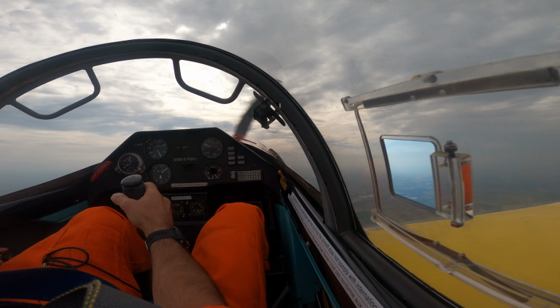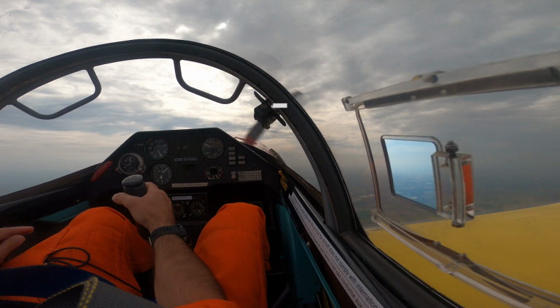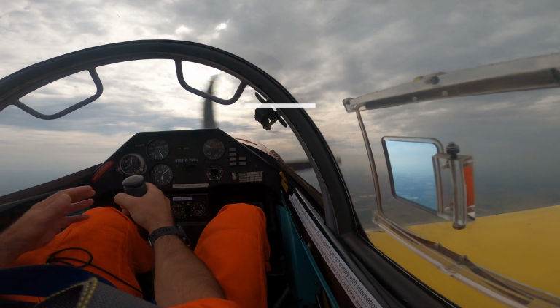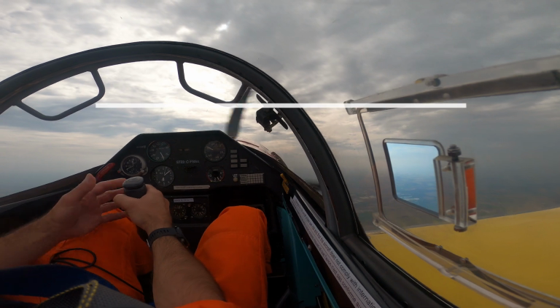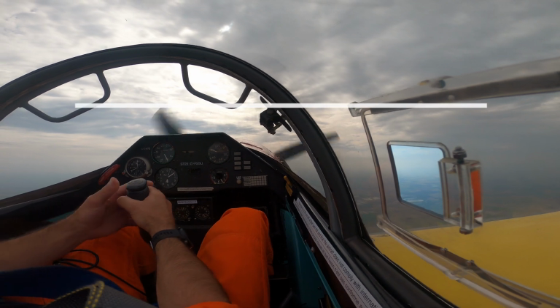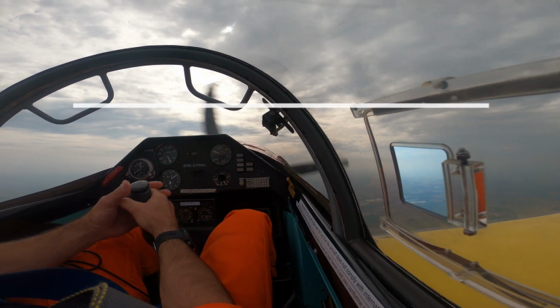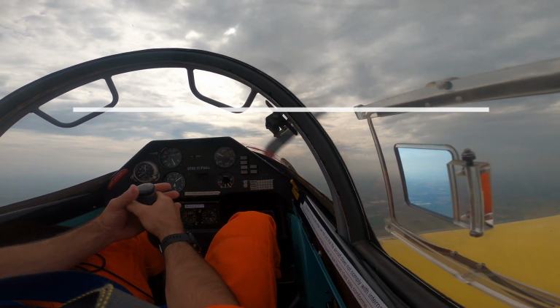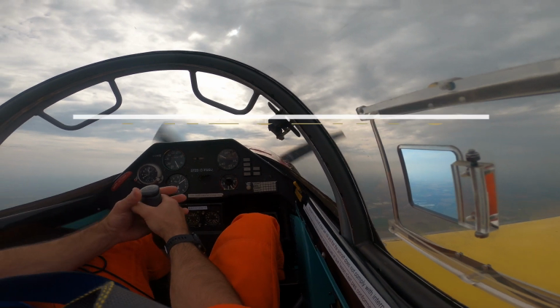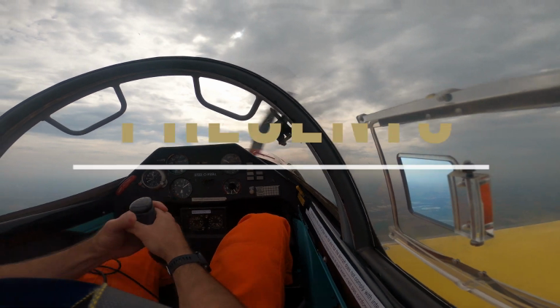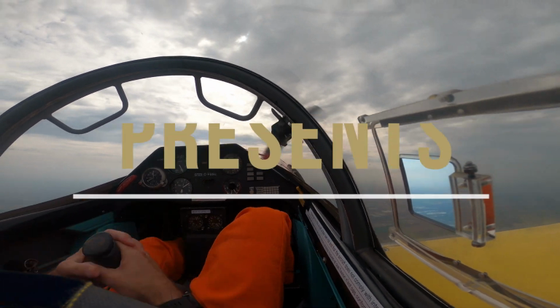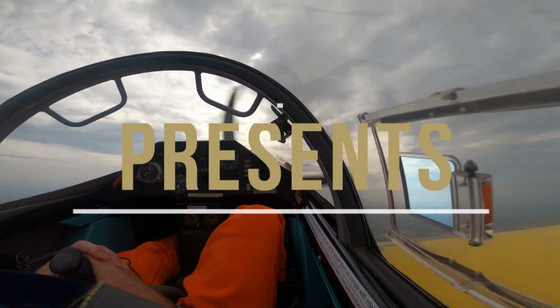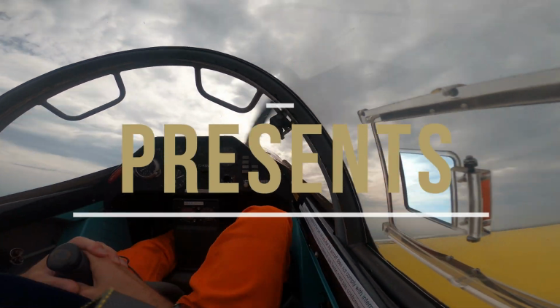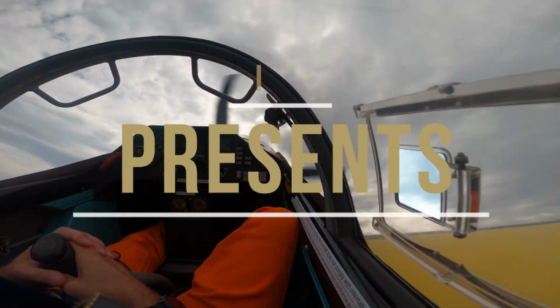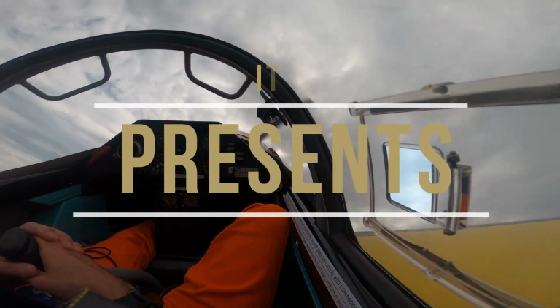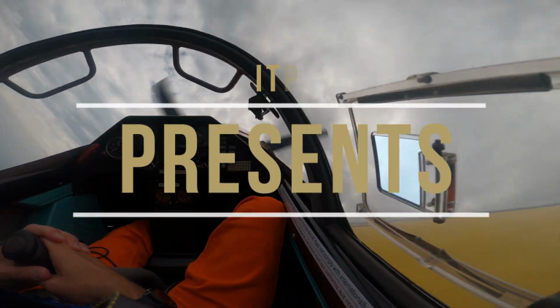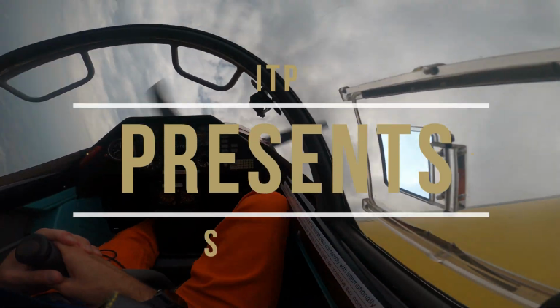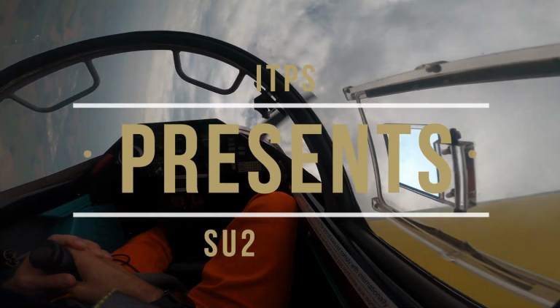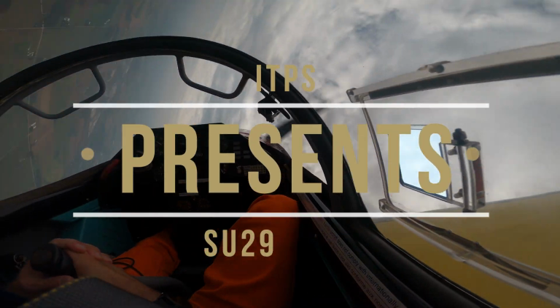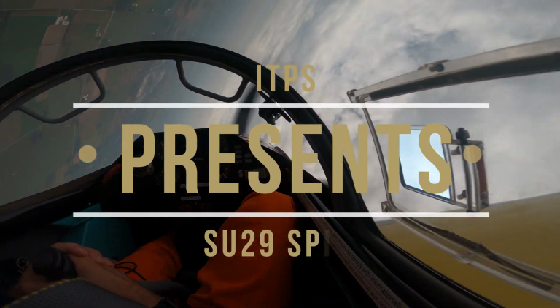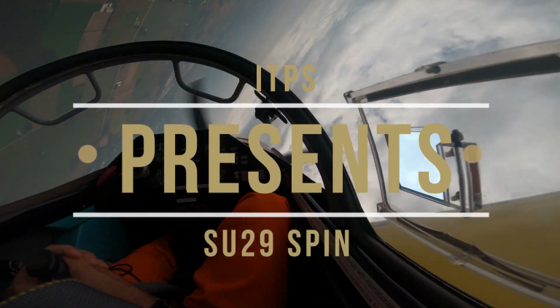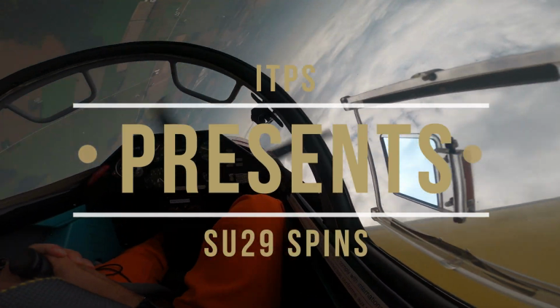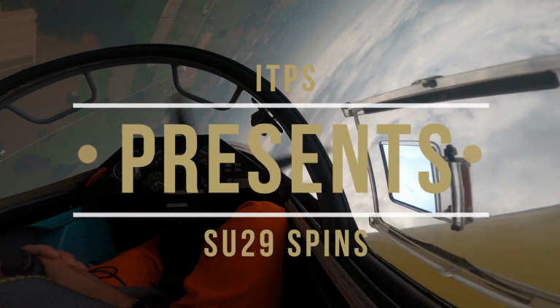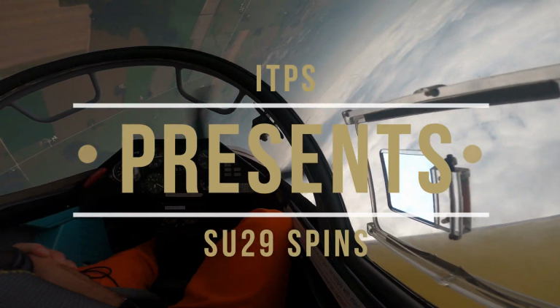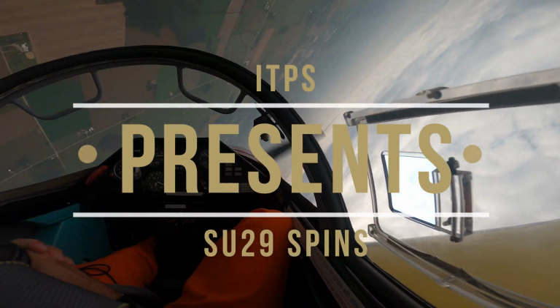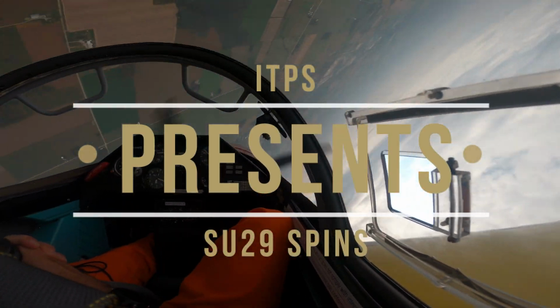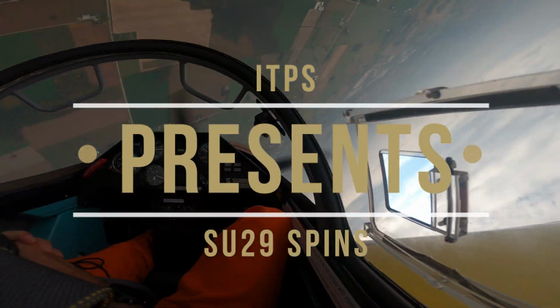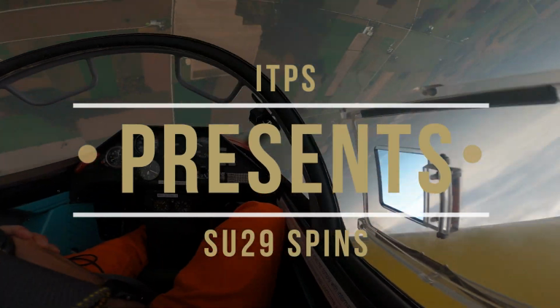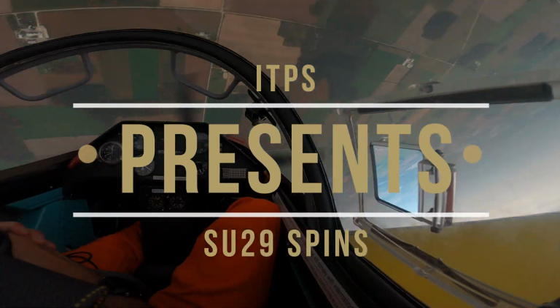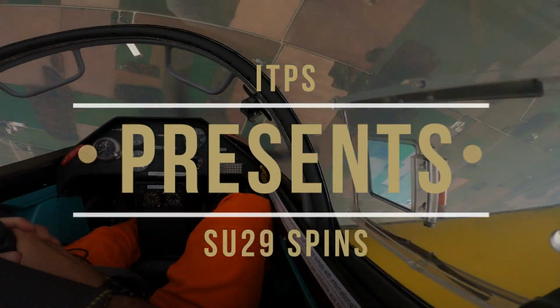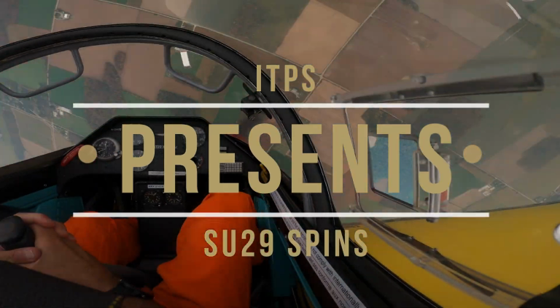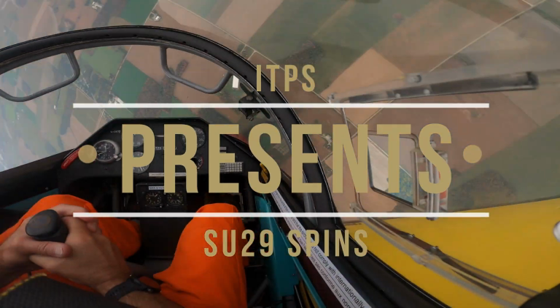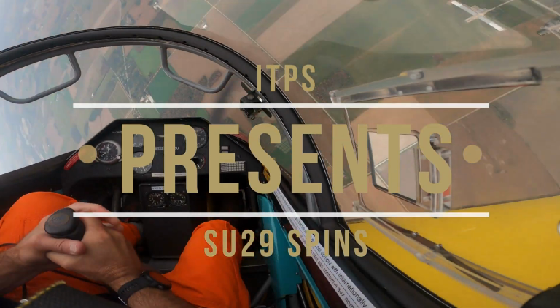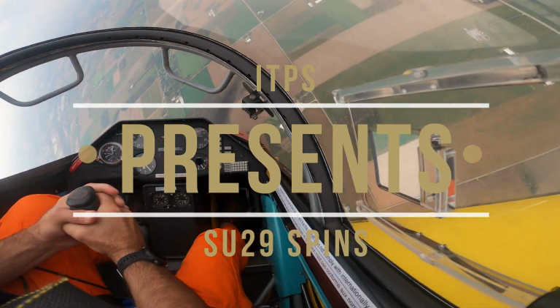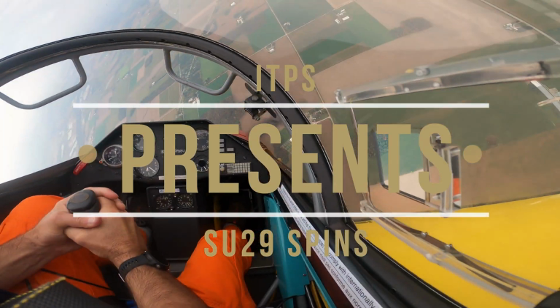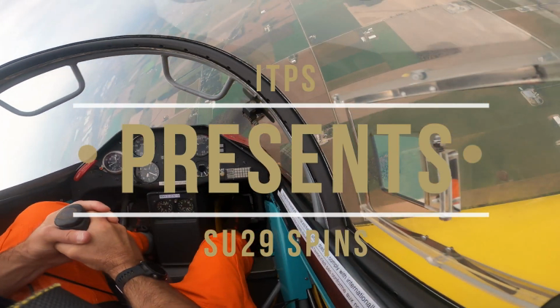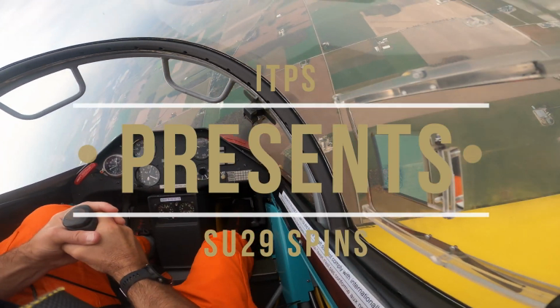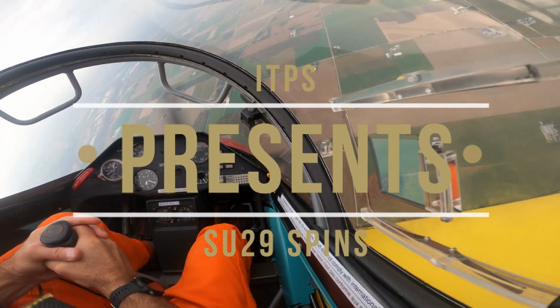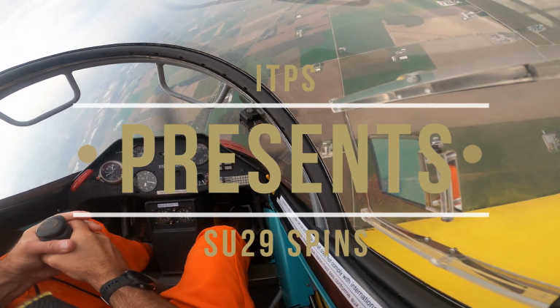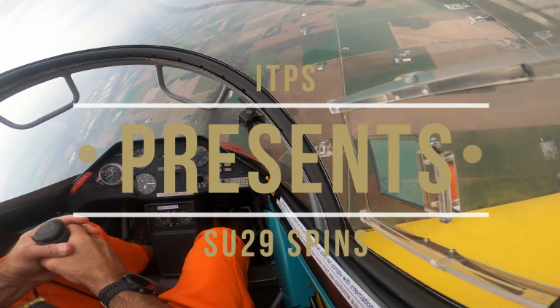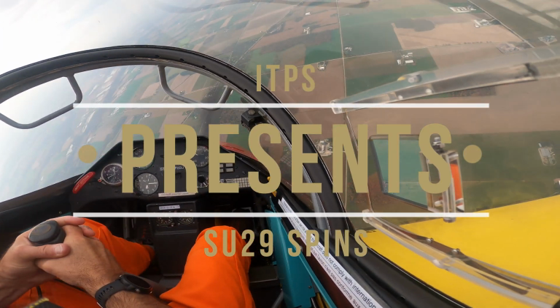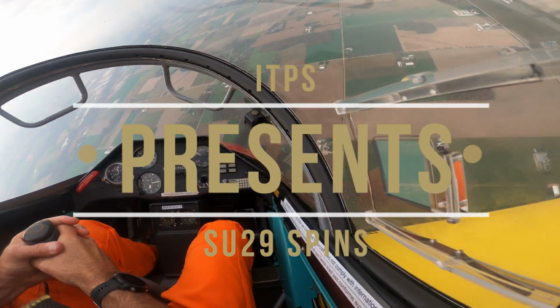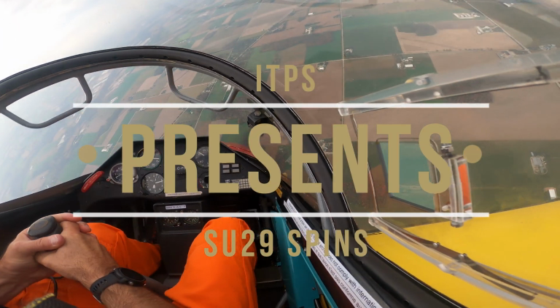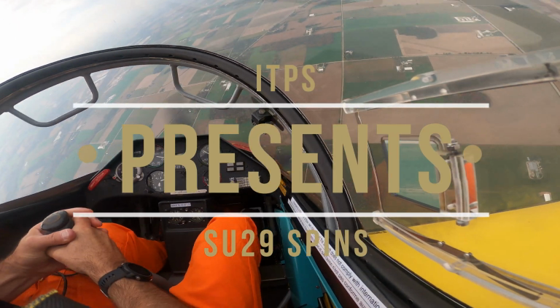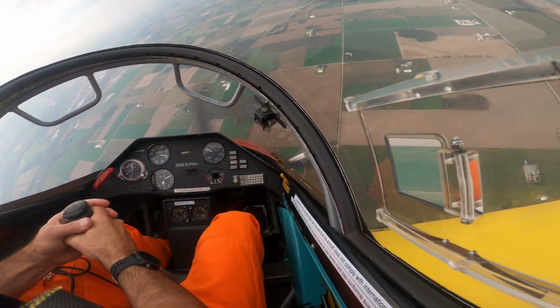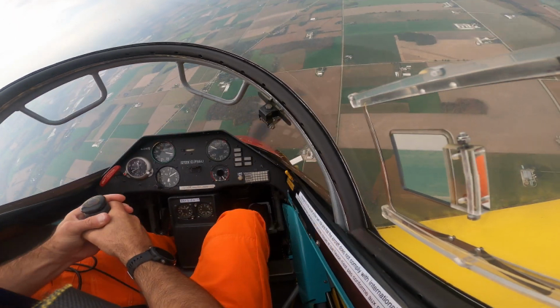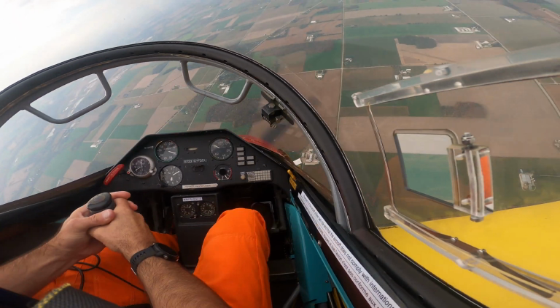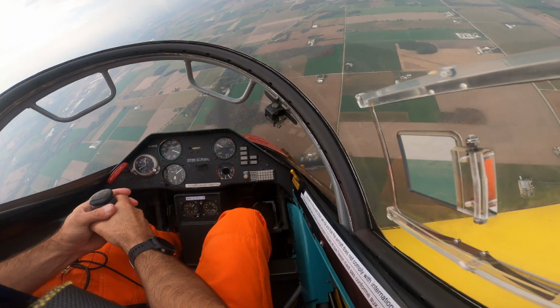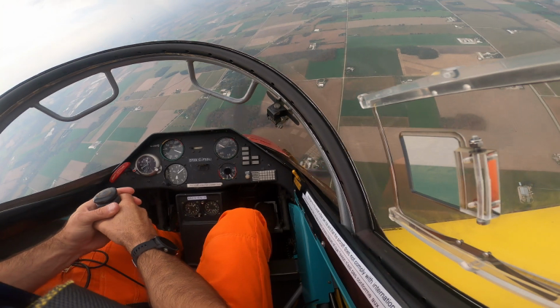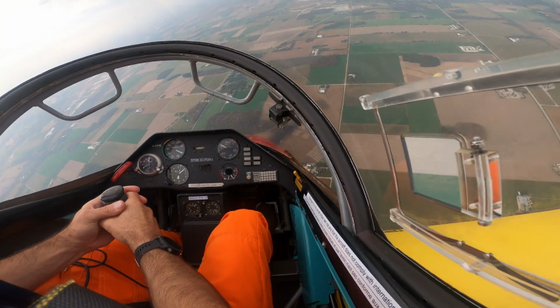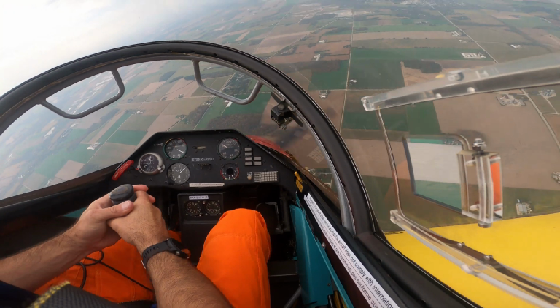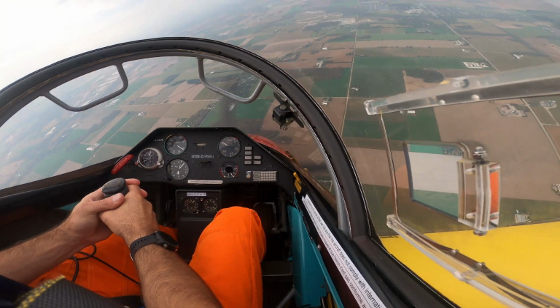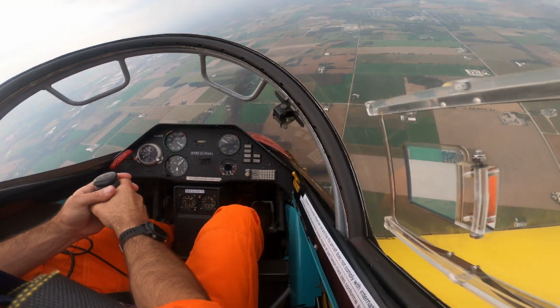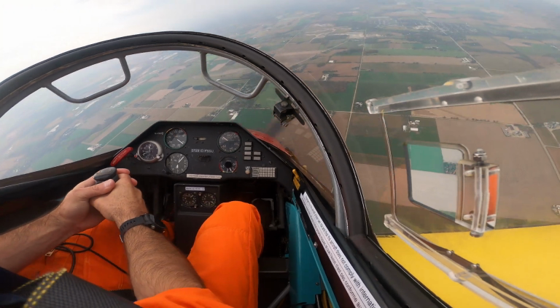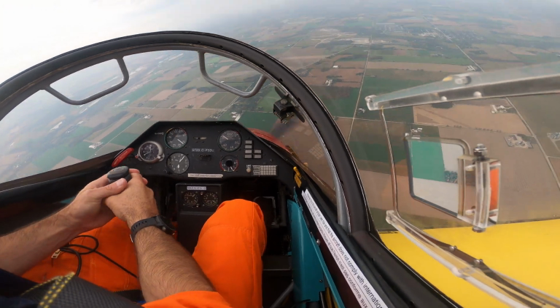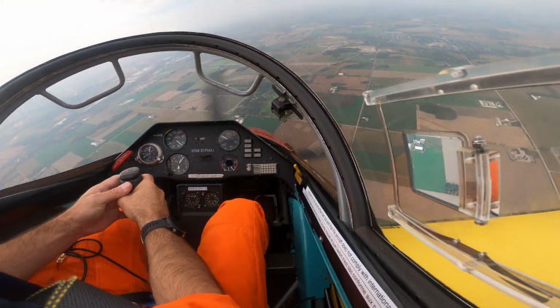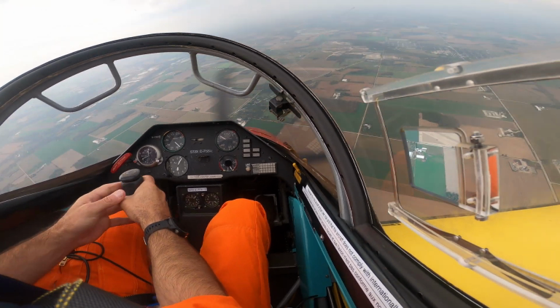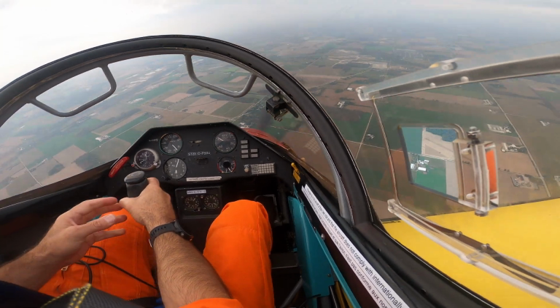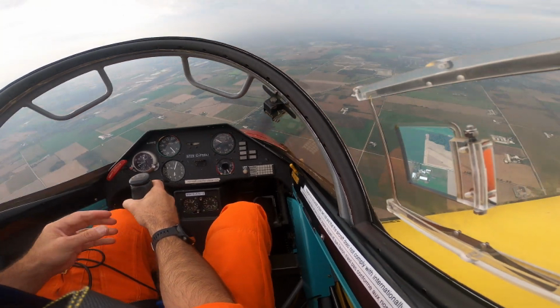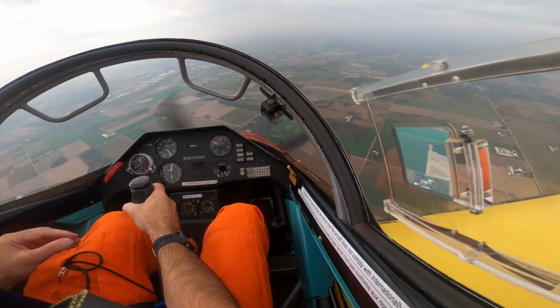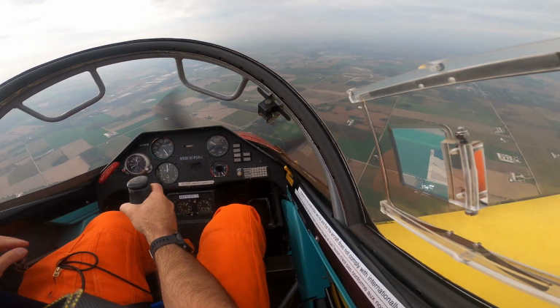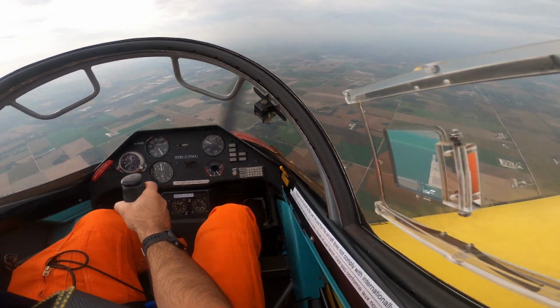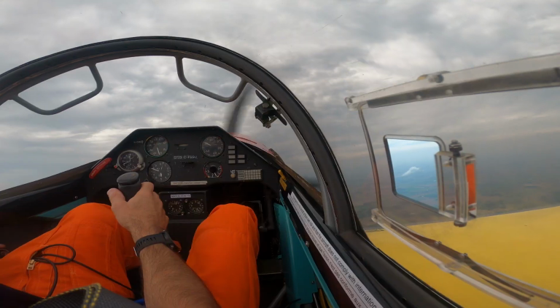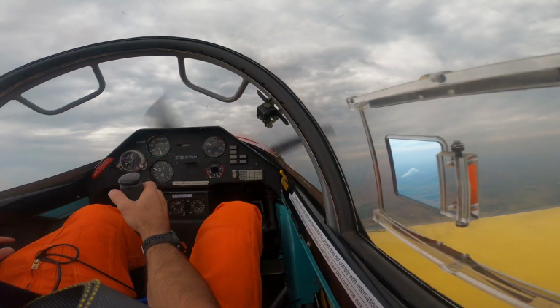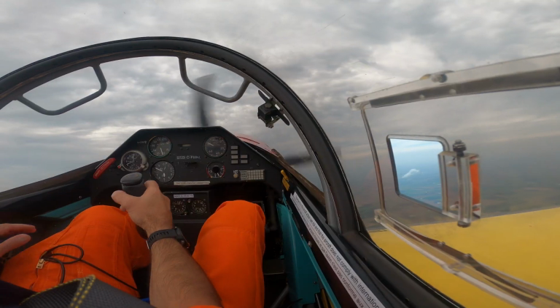One, two, three. Okay. Middle of the rudder. There you go. Okay.